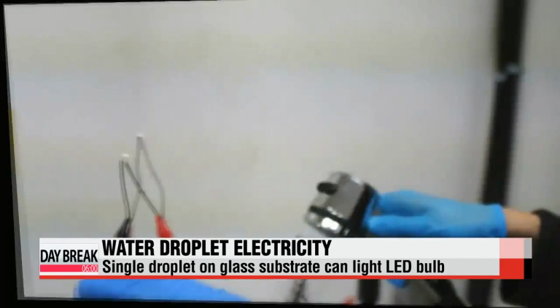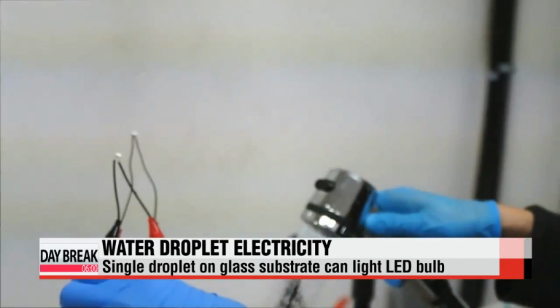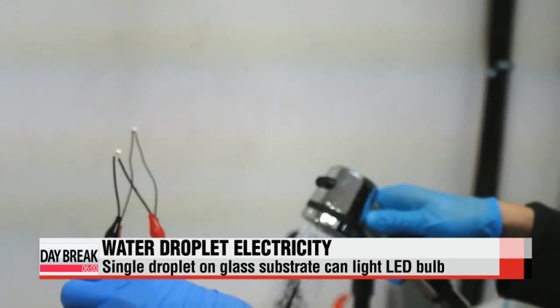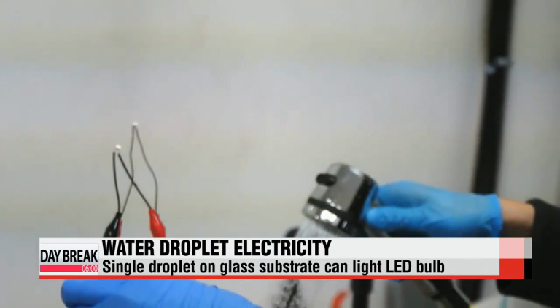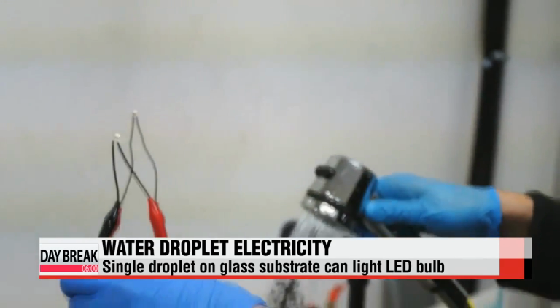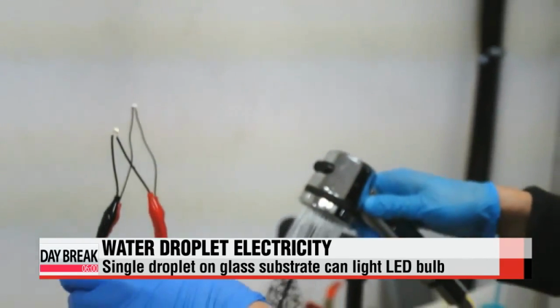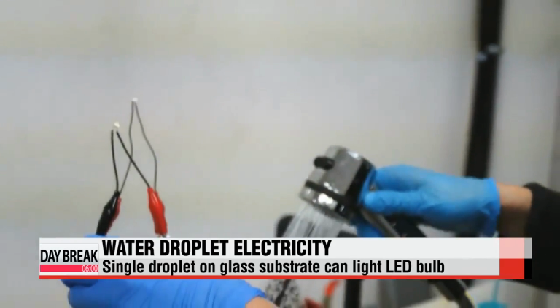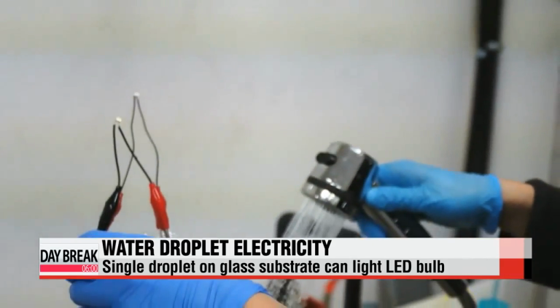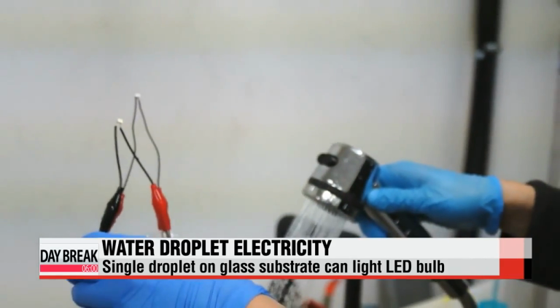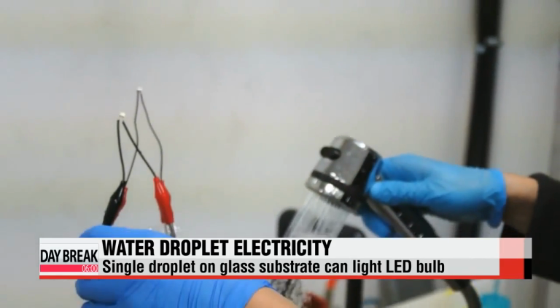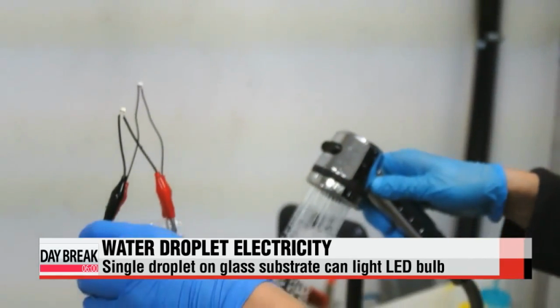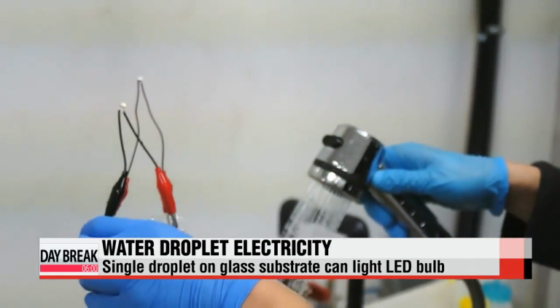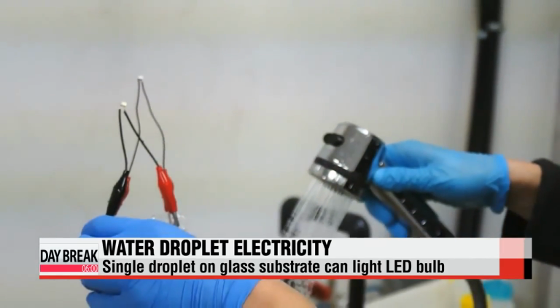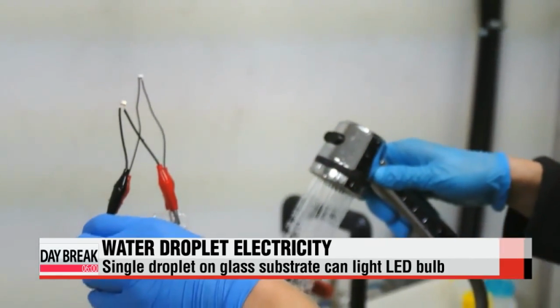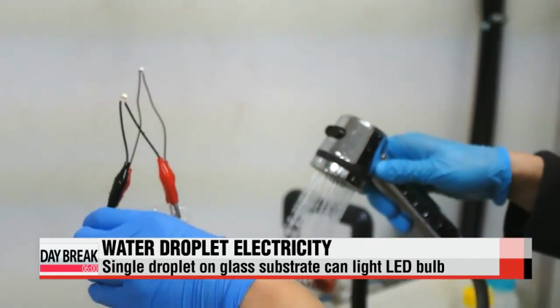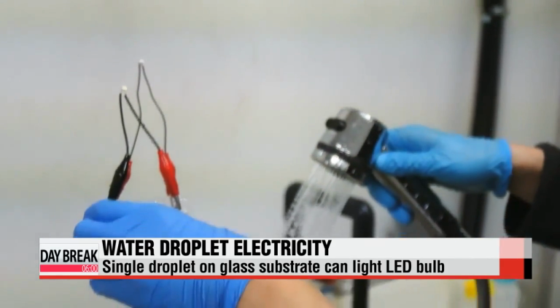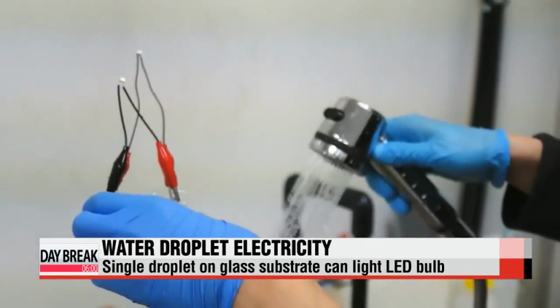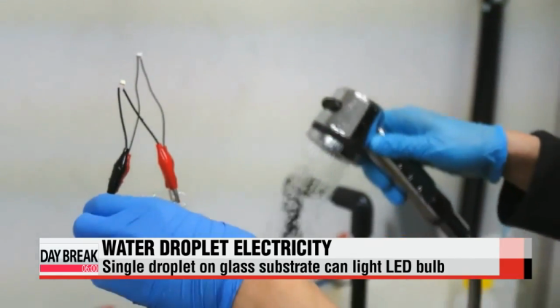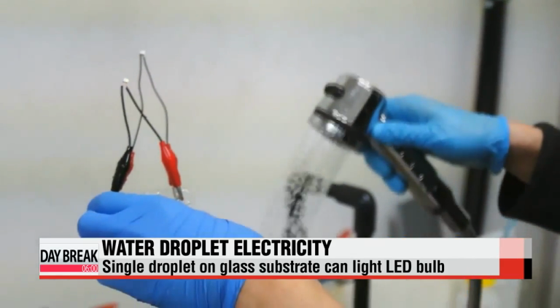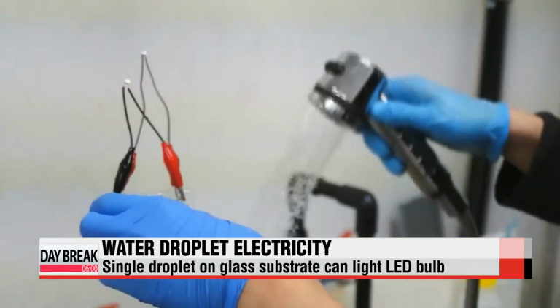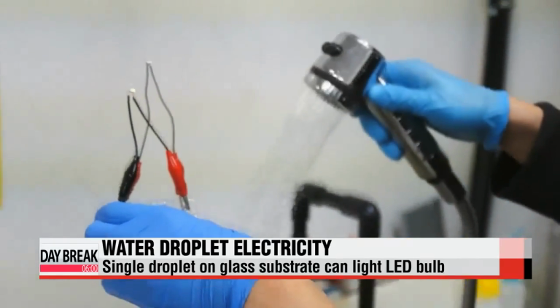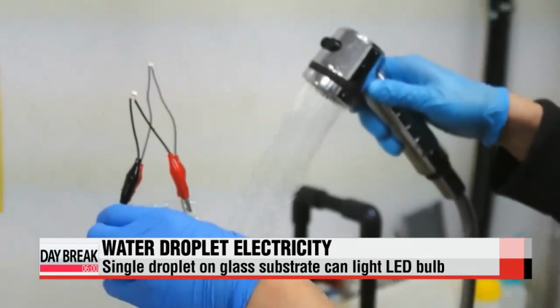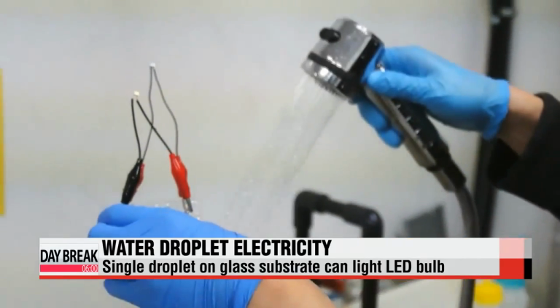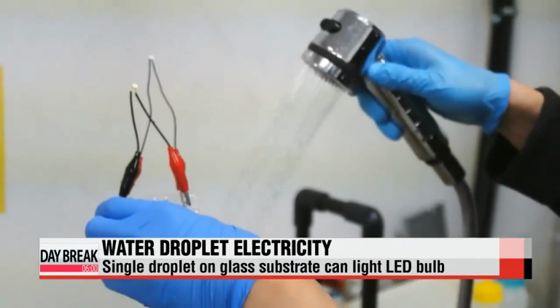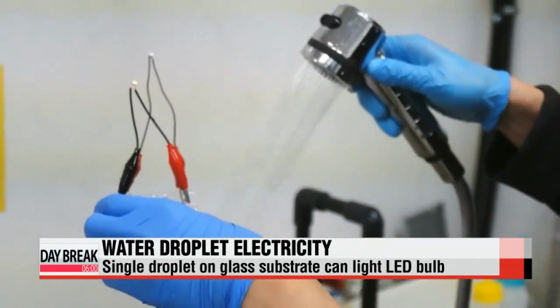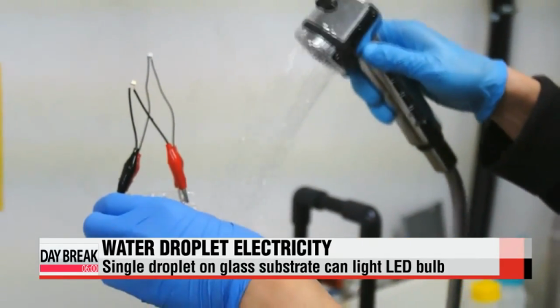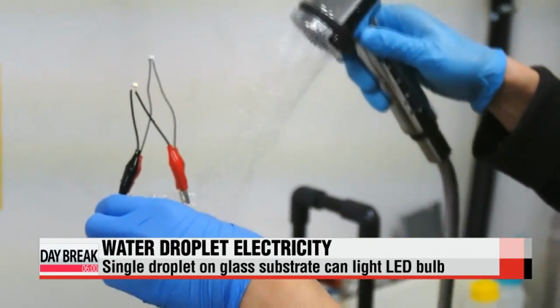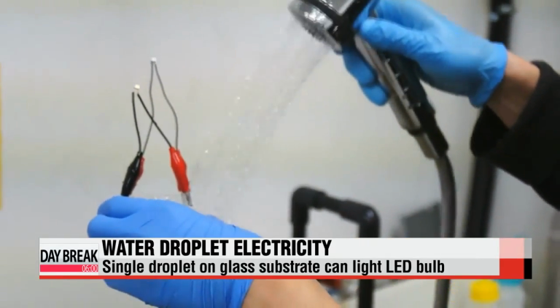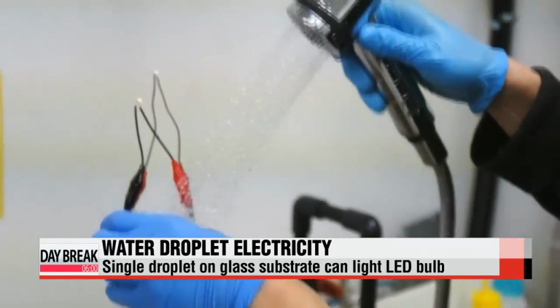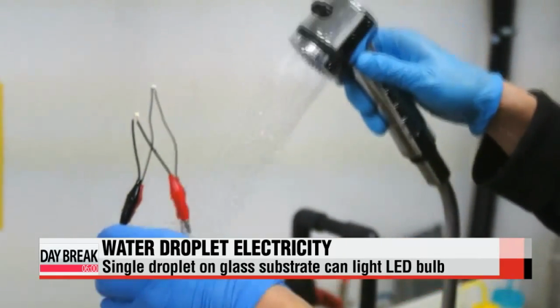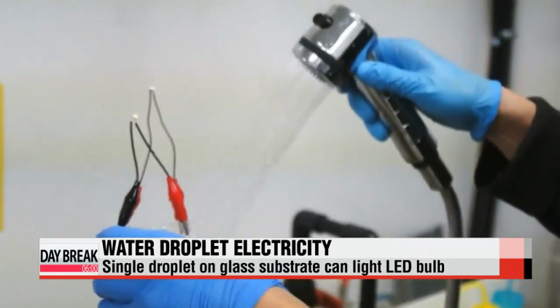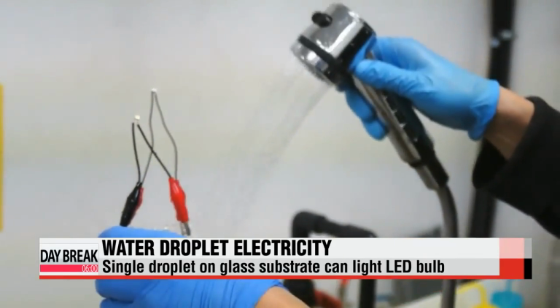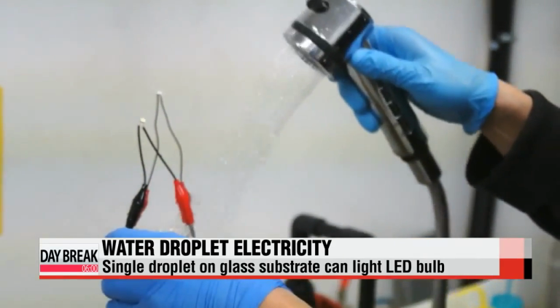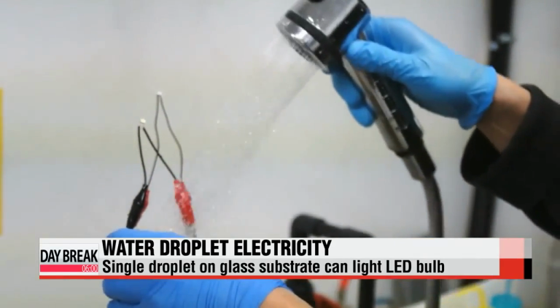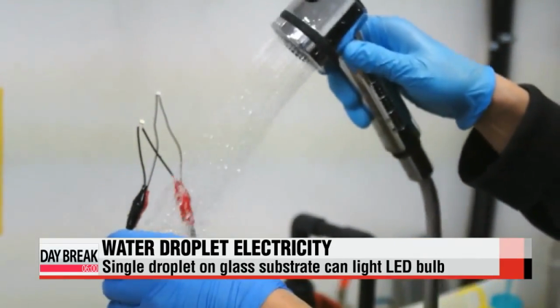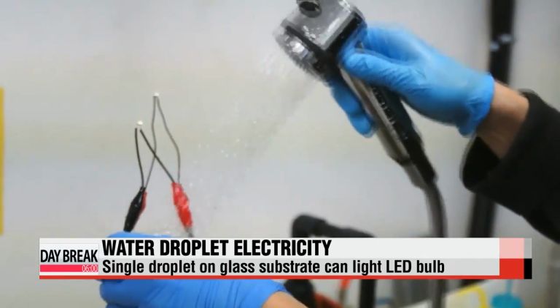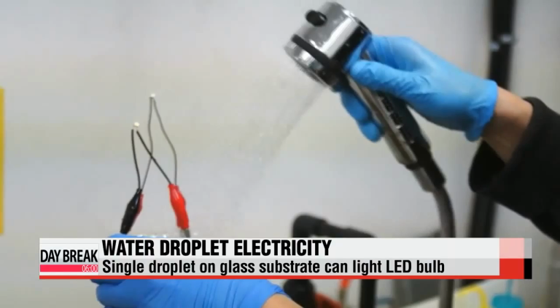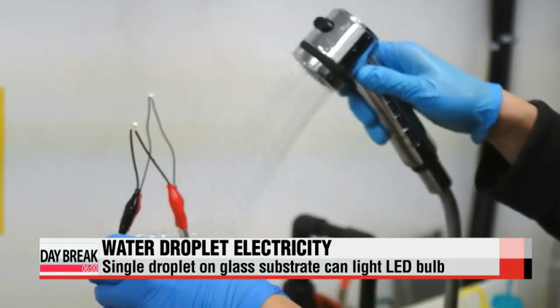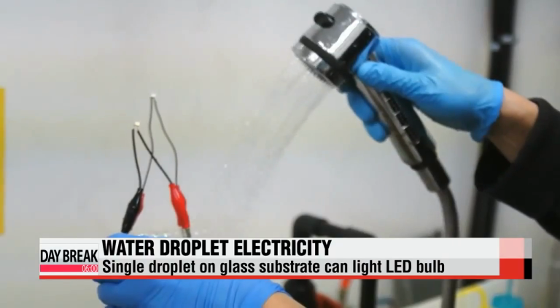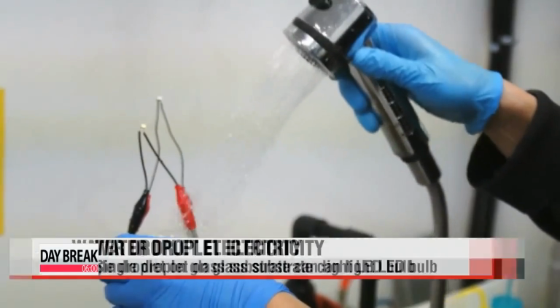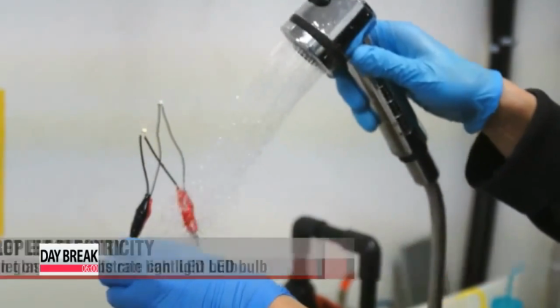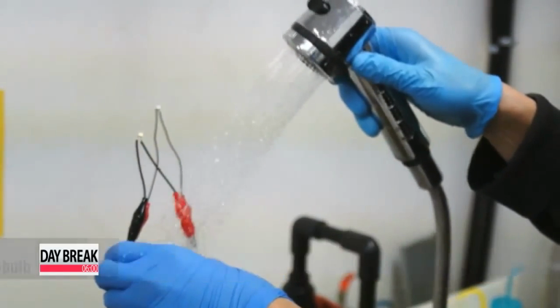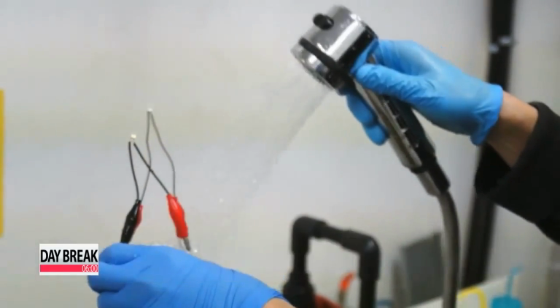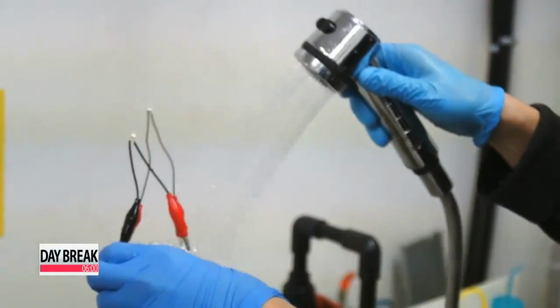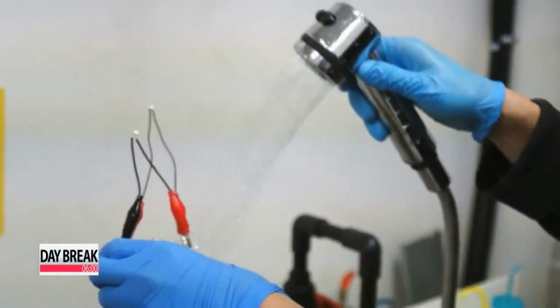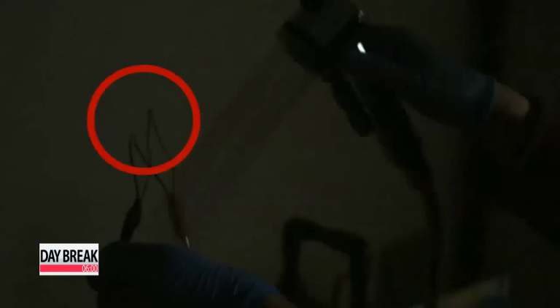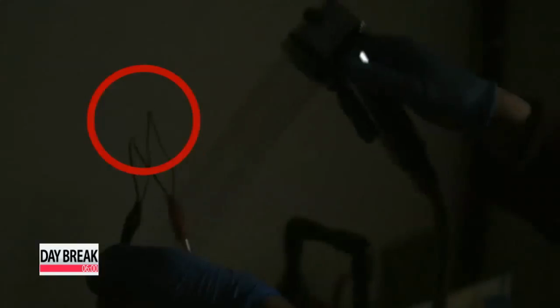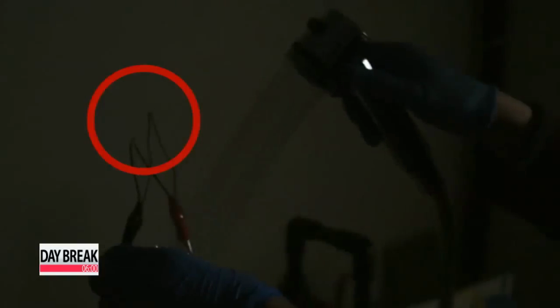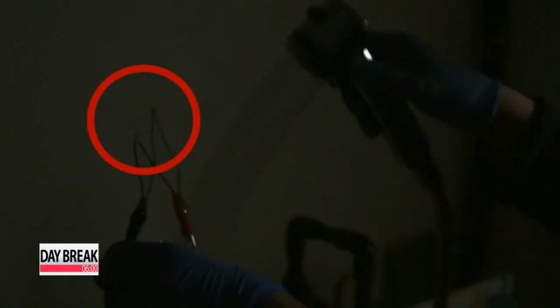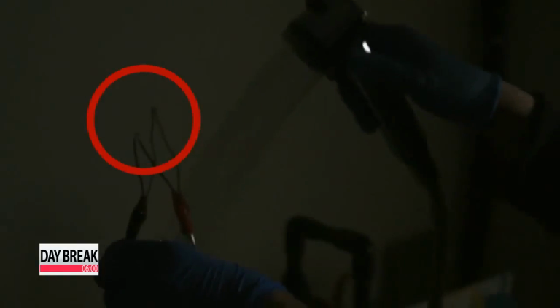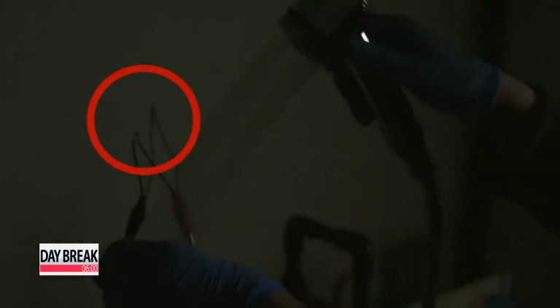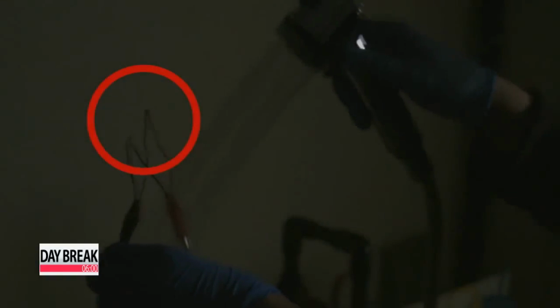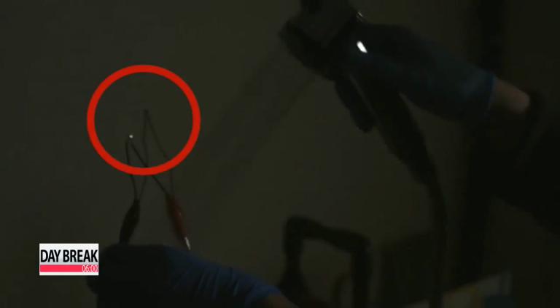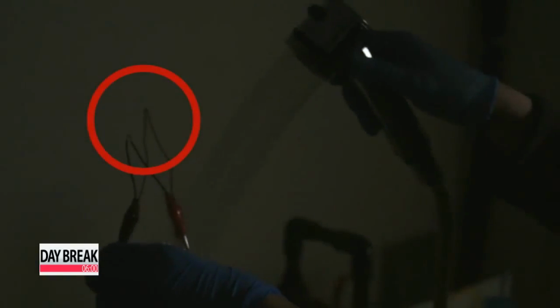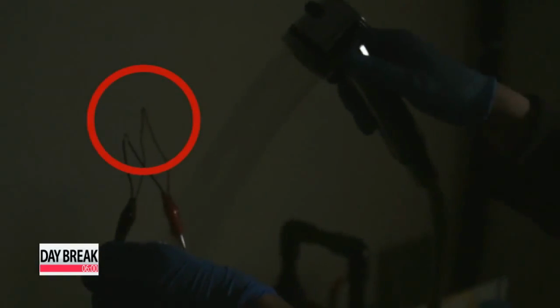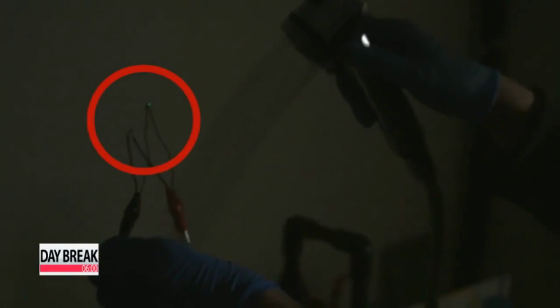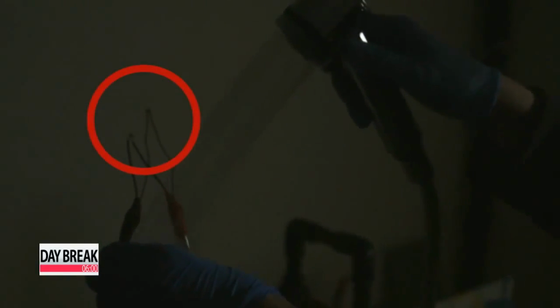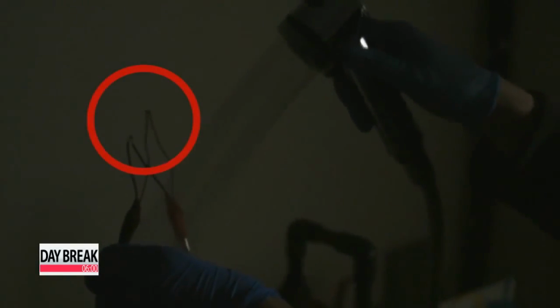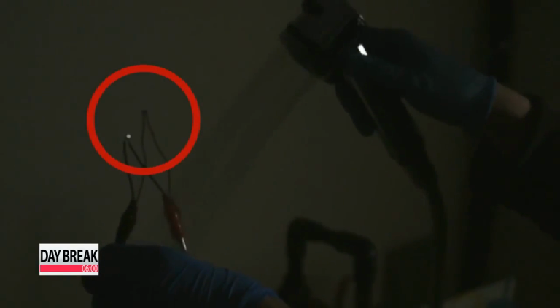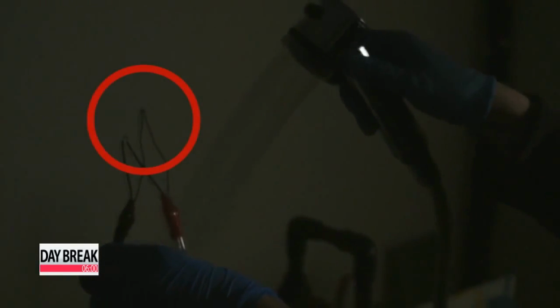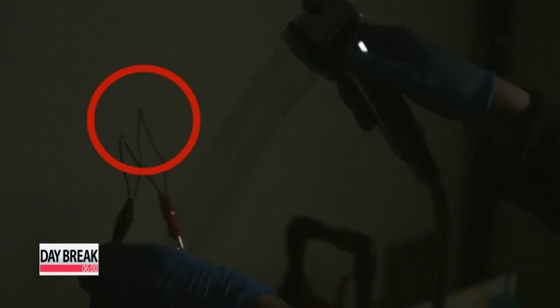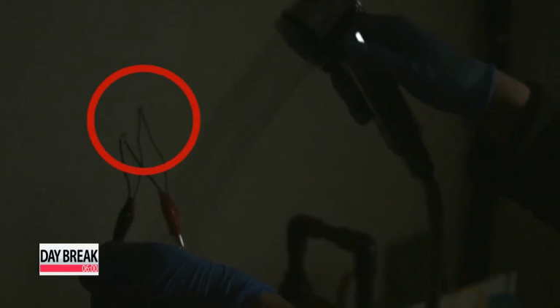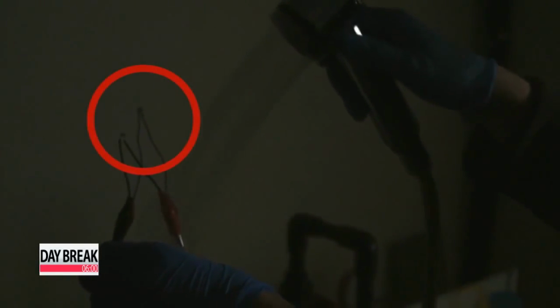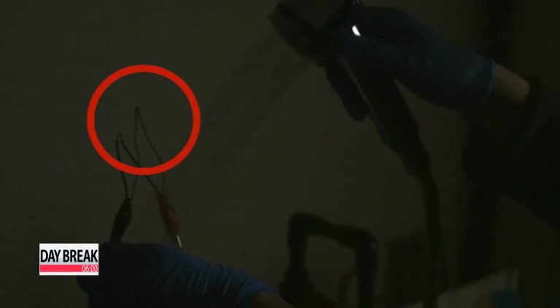This time, the researchers use a shower faucet to sprinkle water onto the glass substrate. The bulb emits an even brighter light.